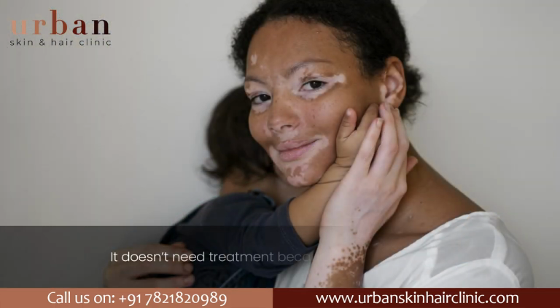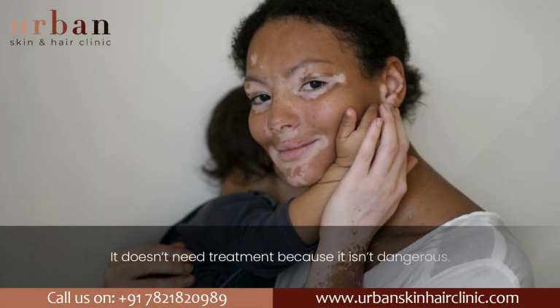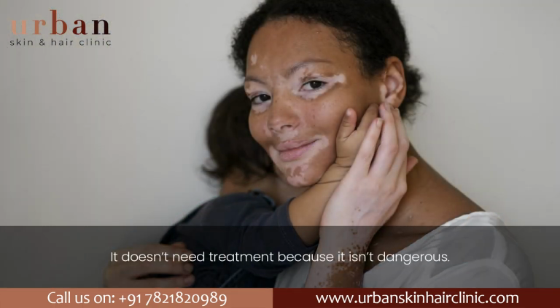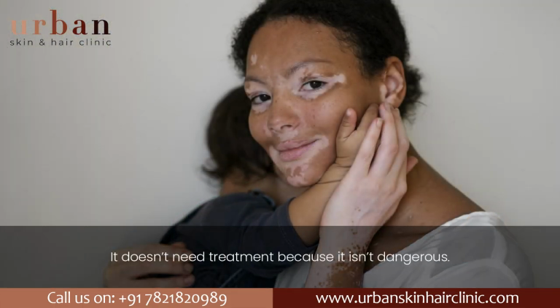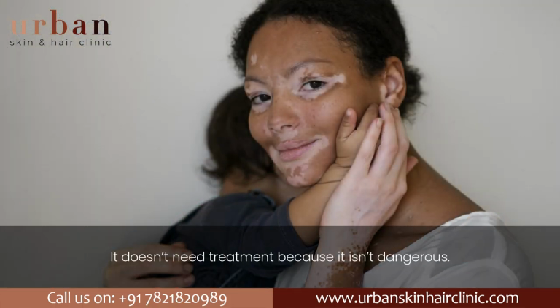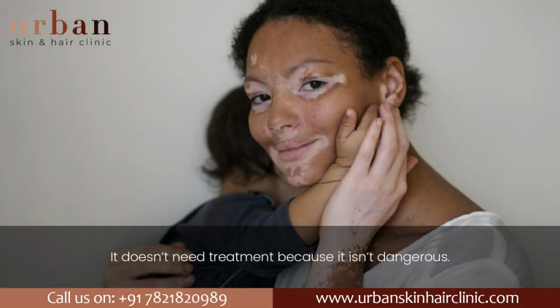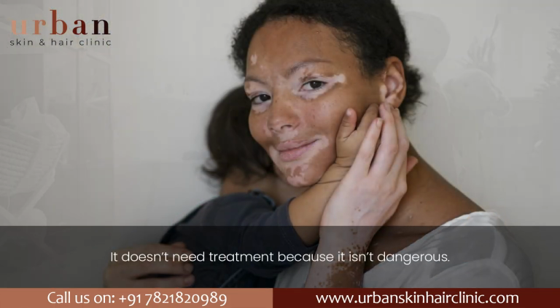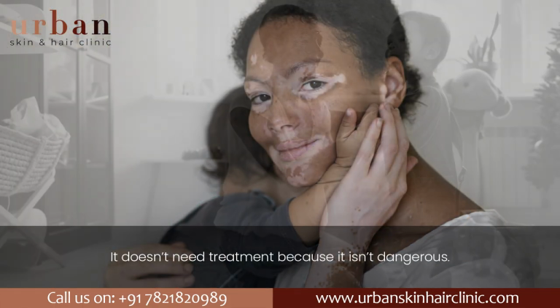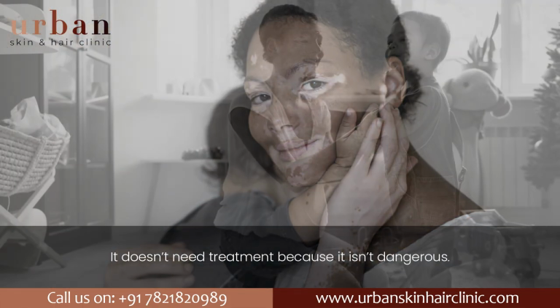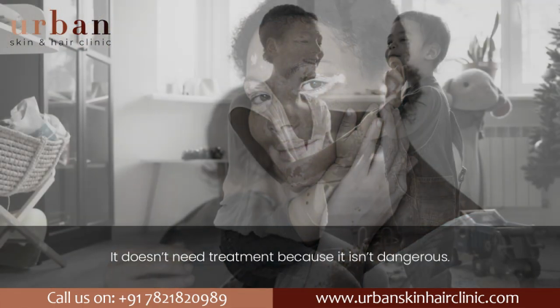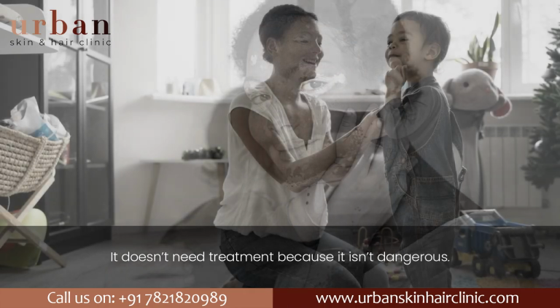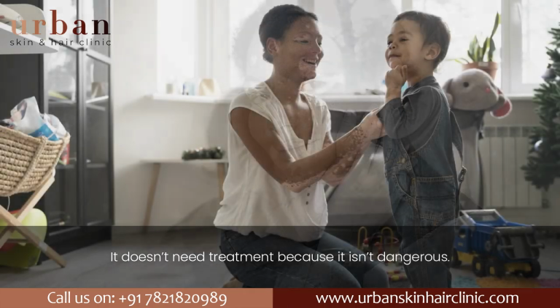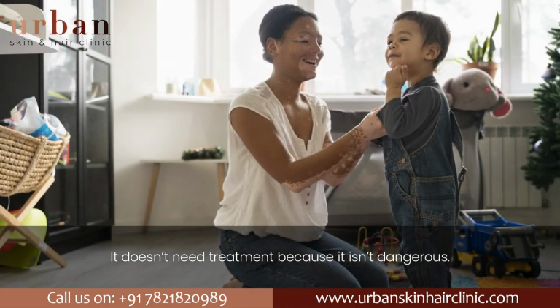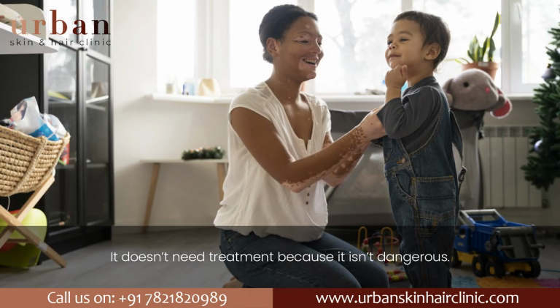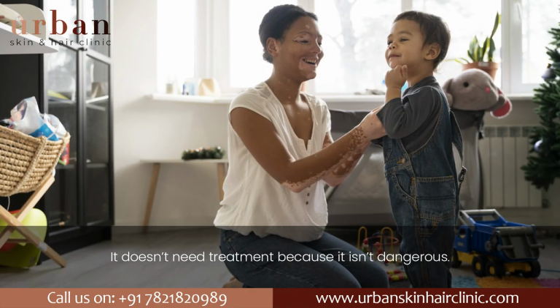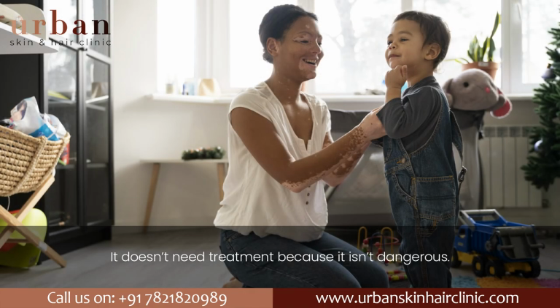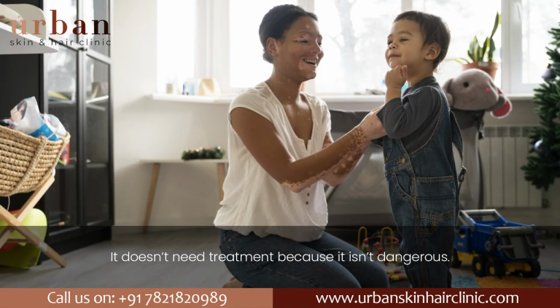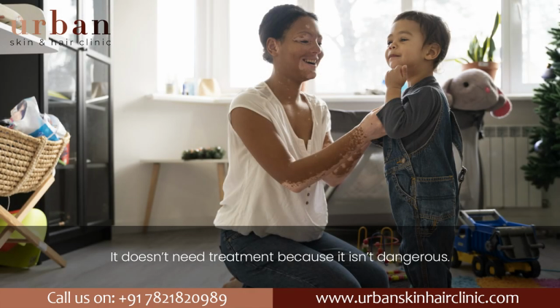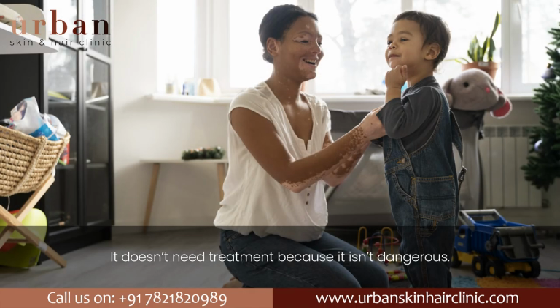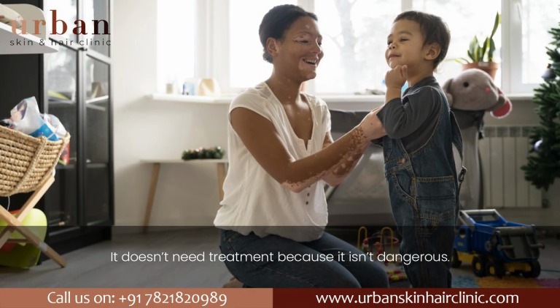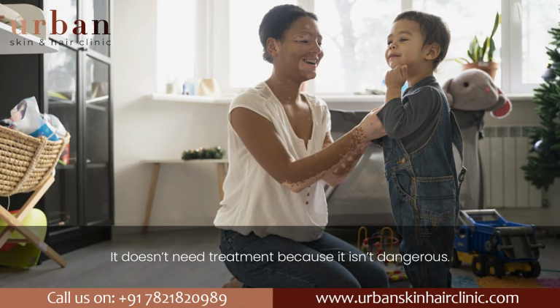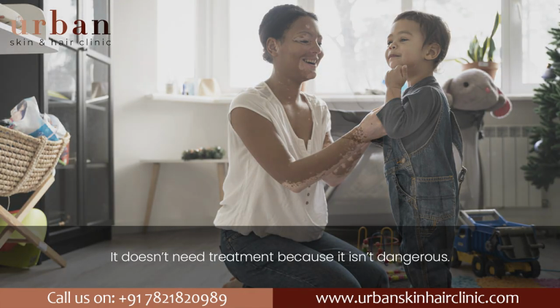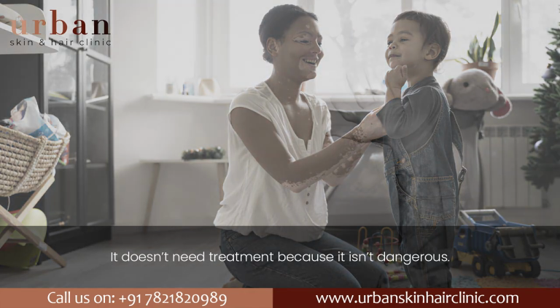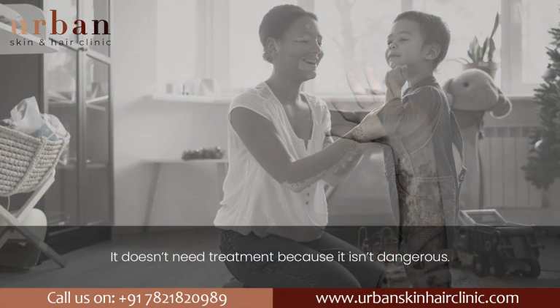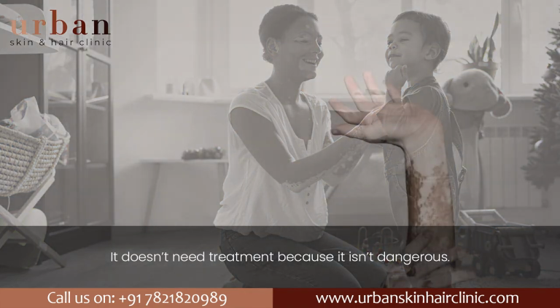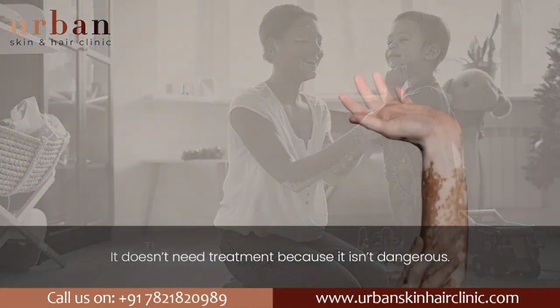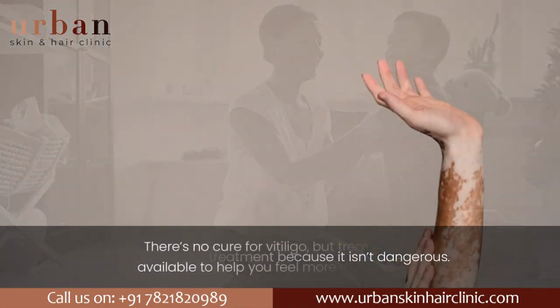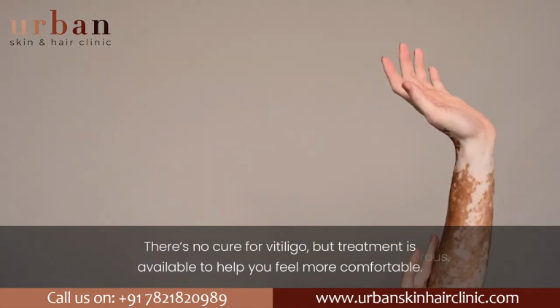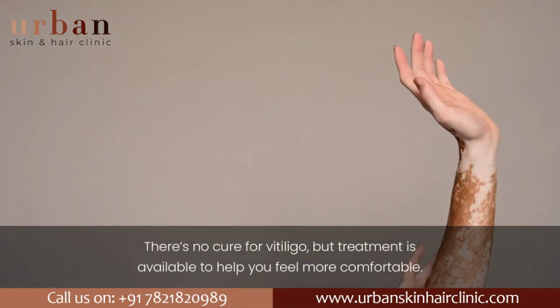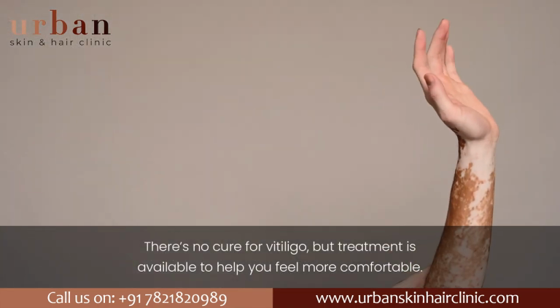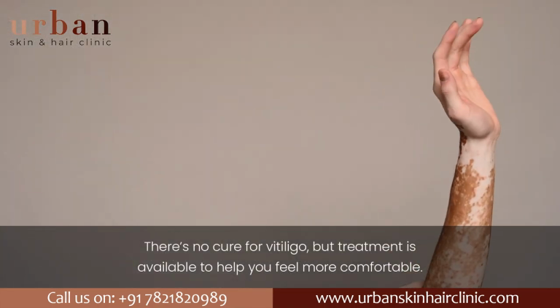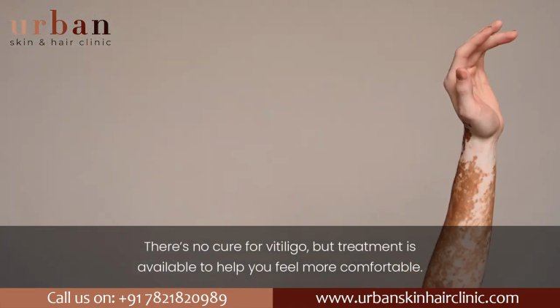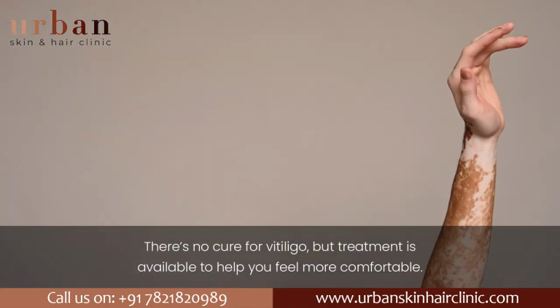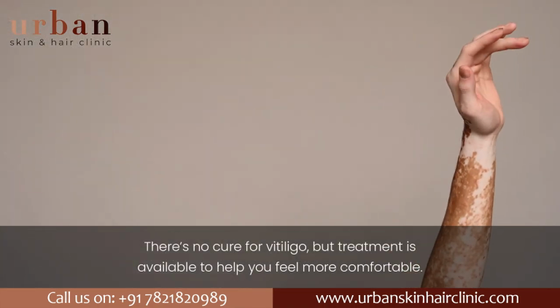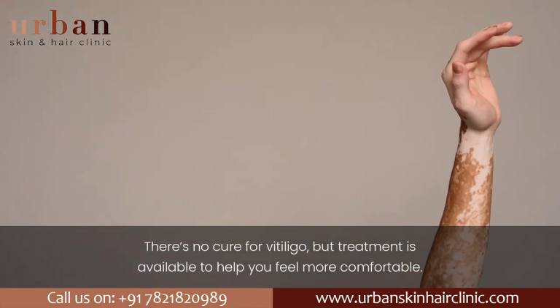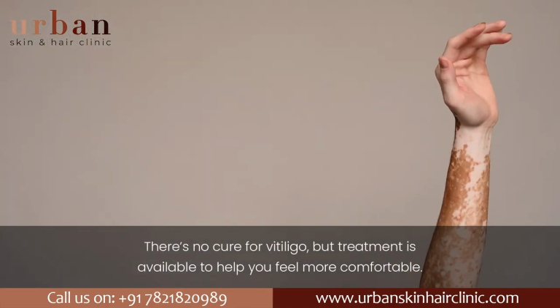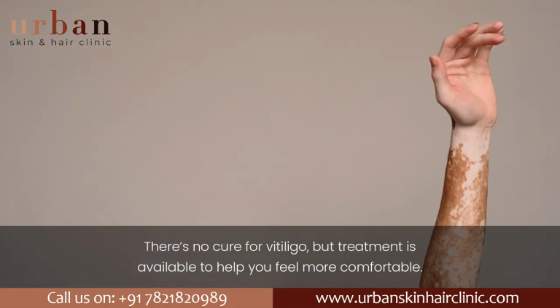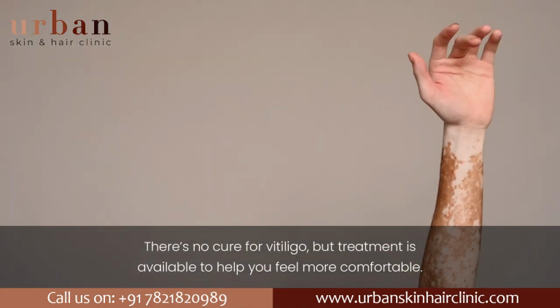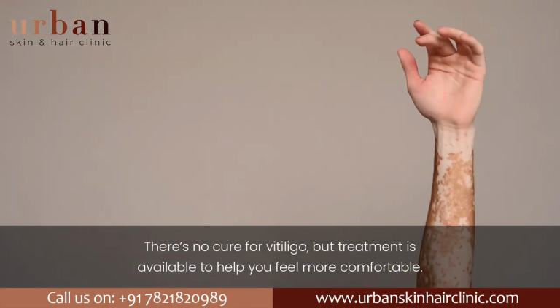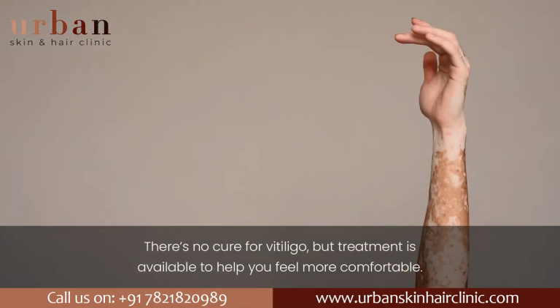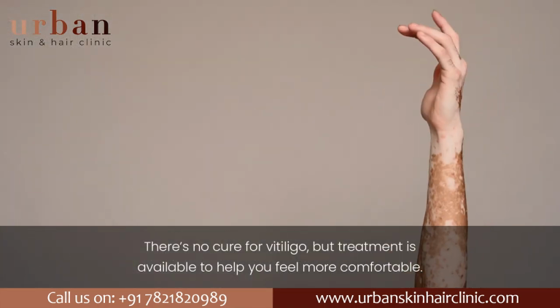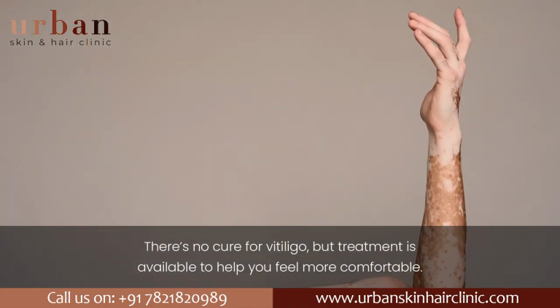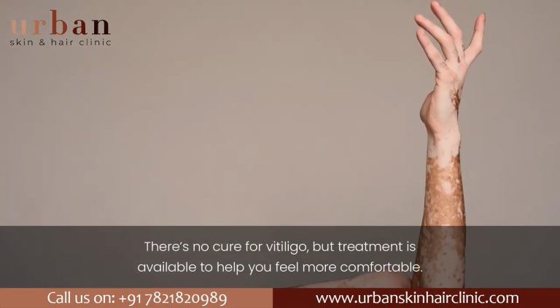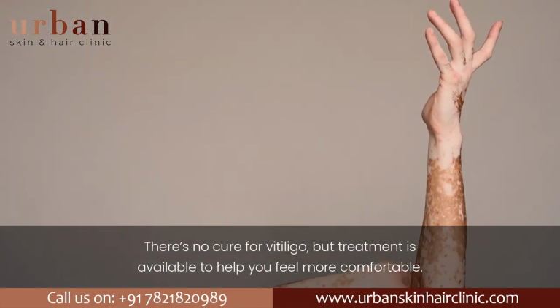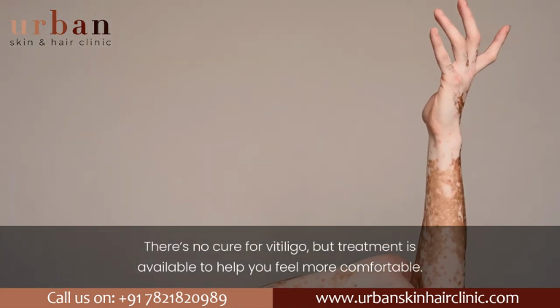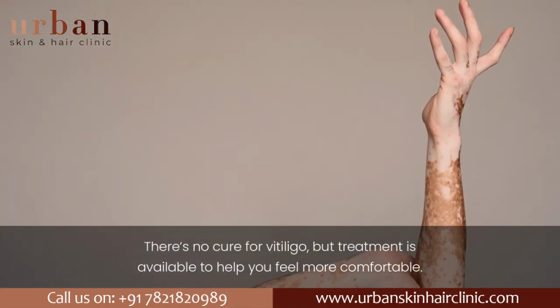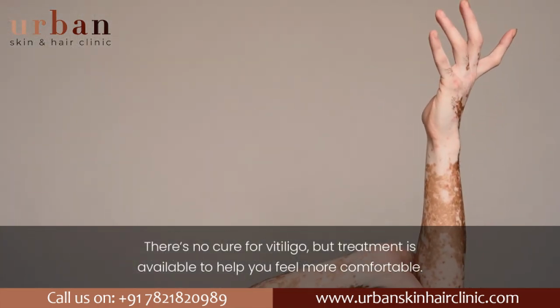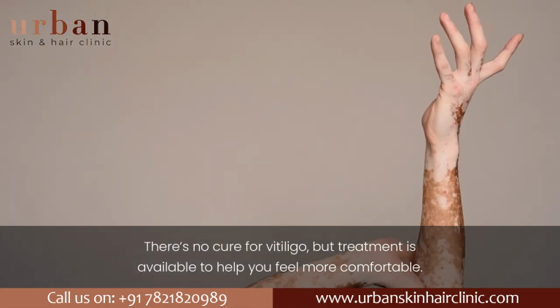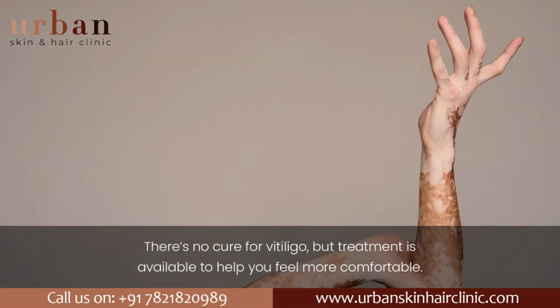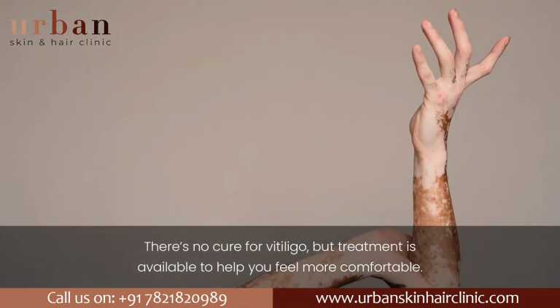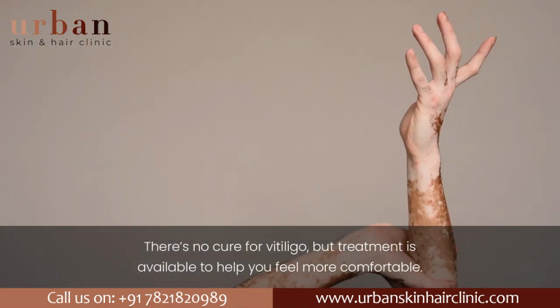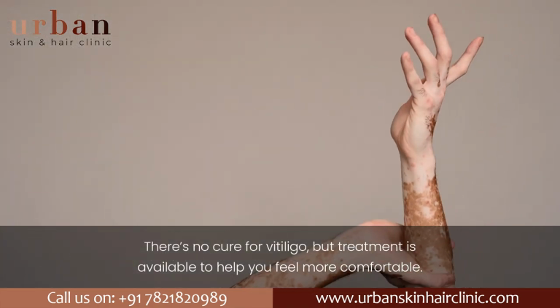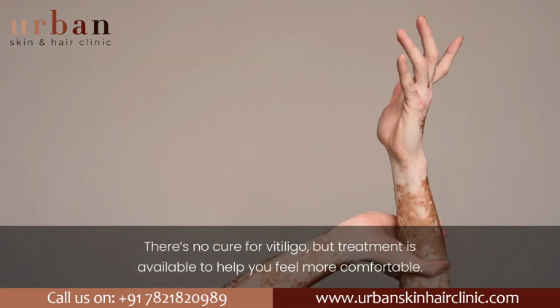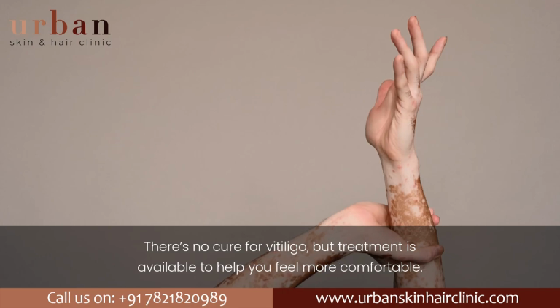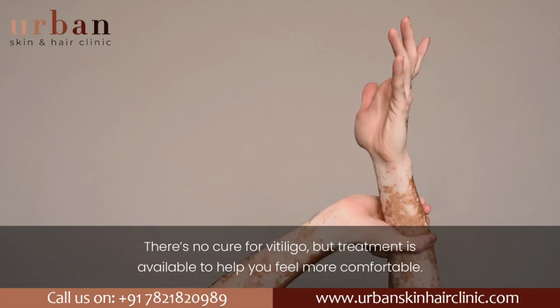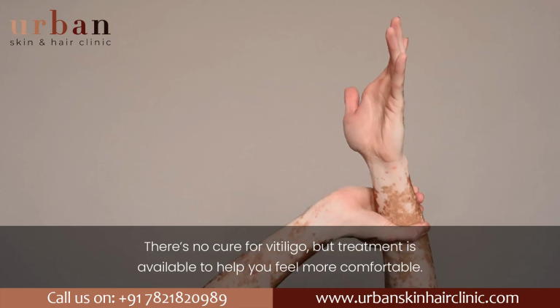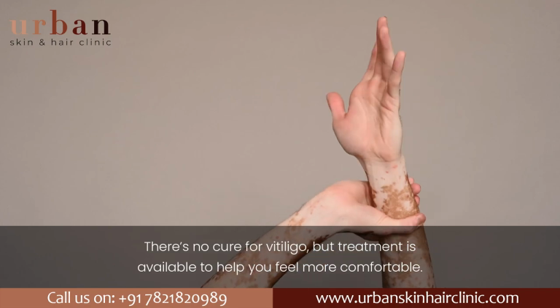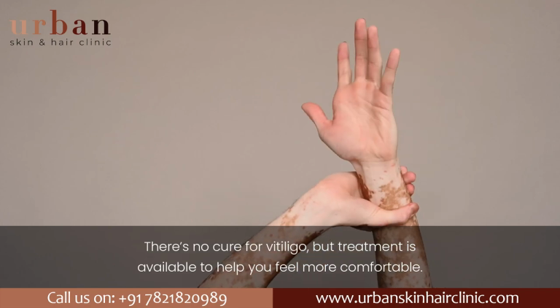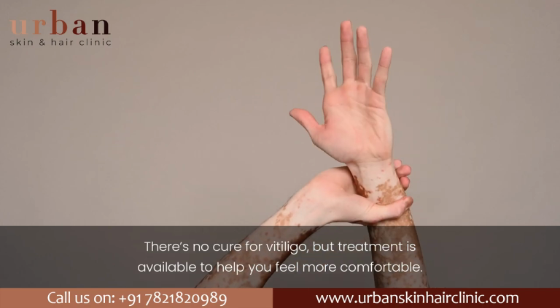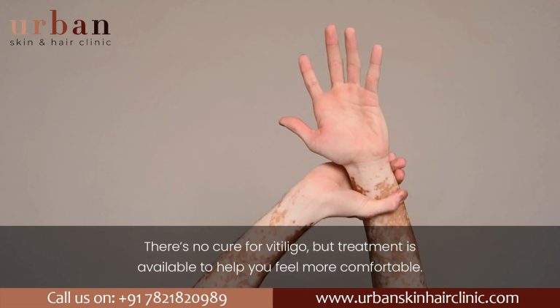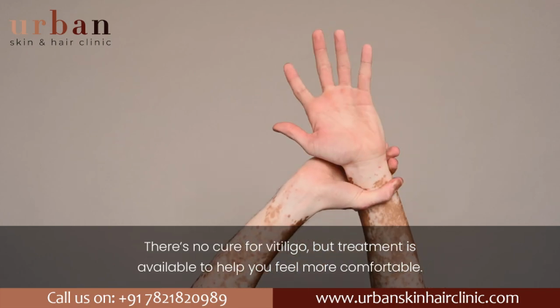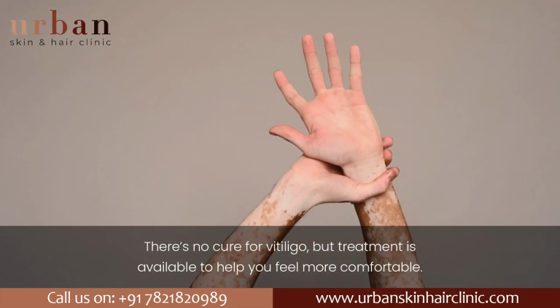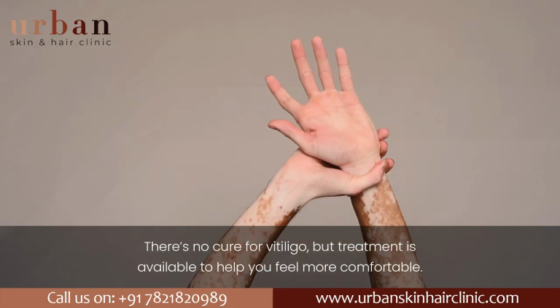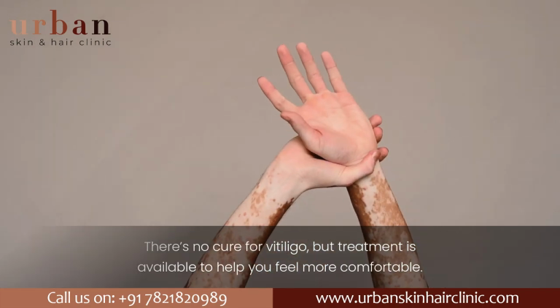It doesn't need treatment because it isn't dangerous. There's no cure for vitiligo, but treatment is available to help you feel more comfortable.